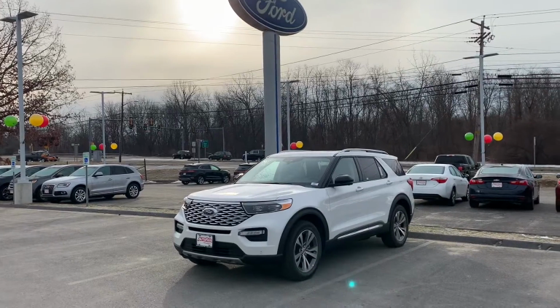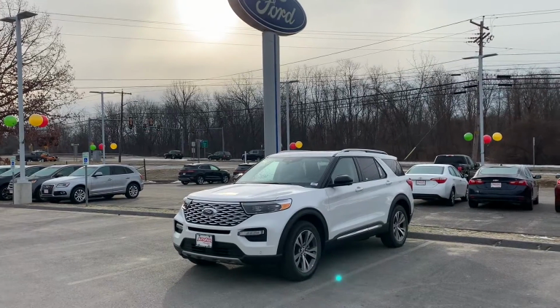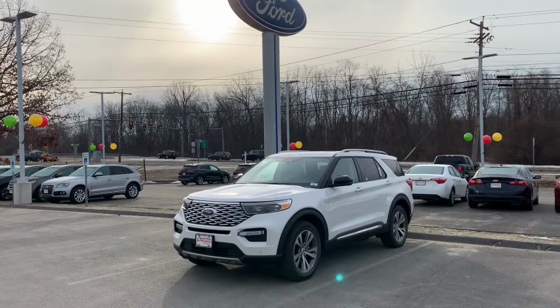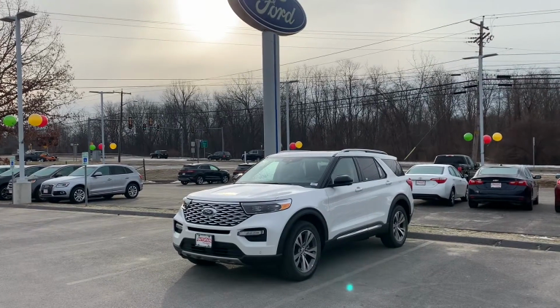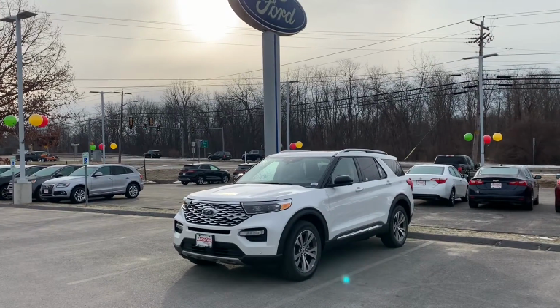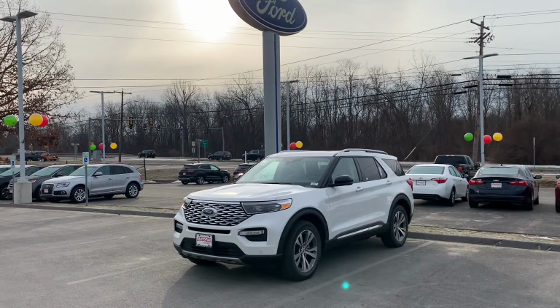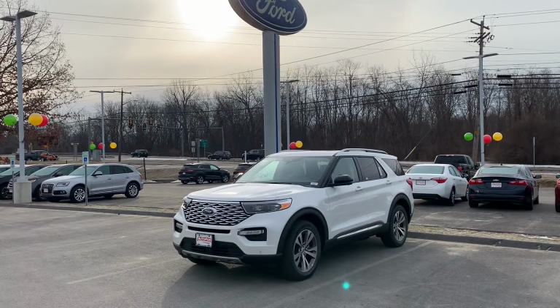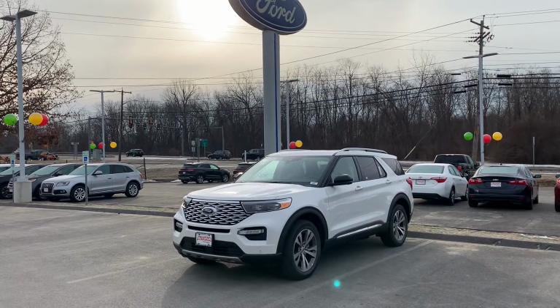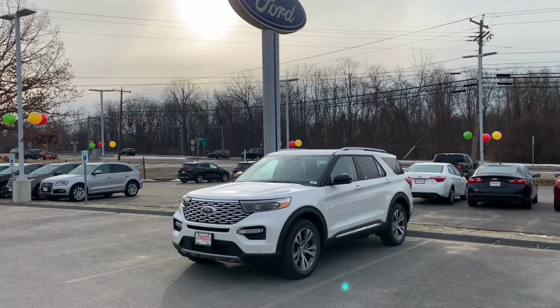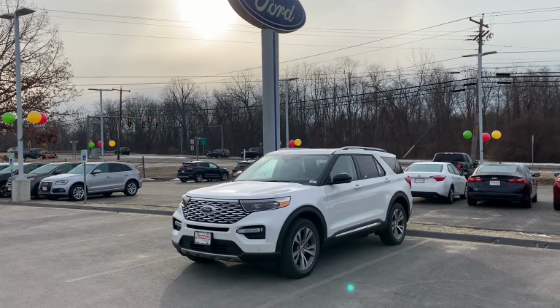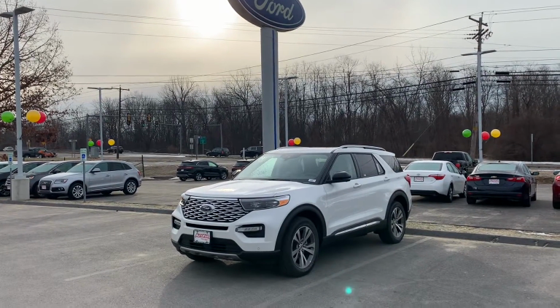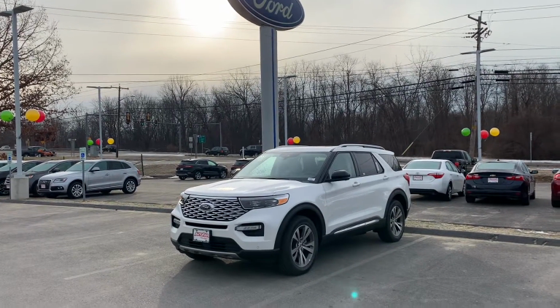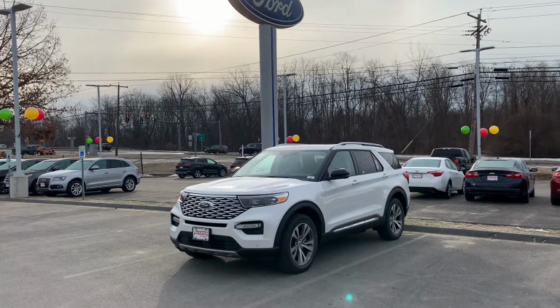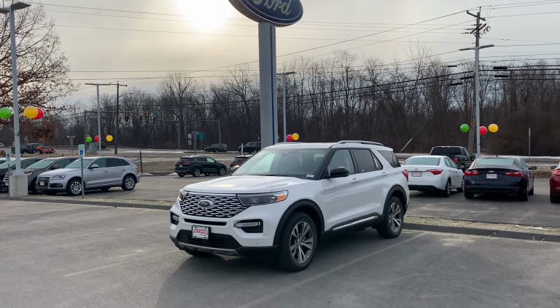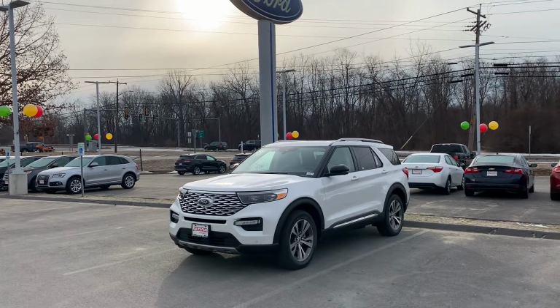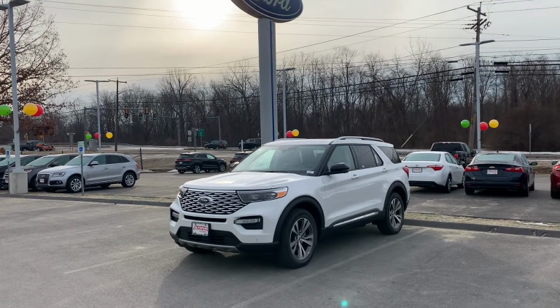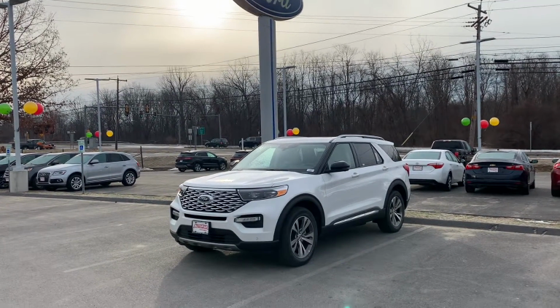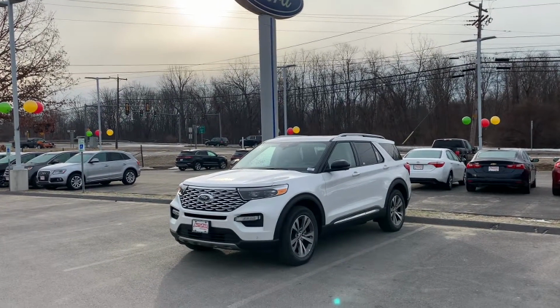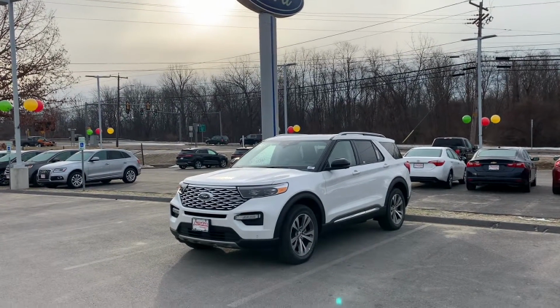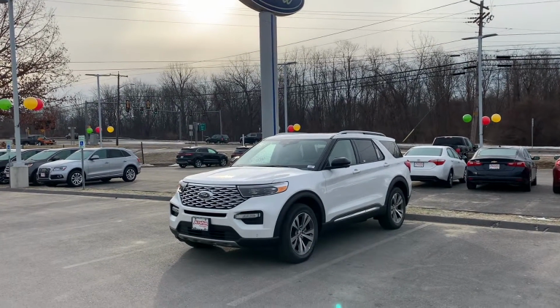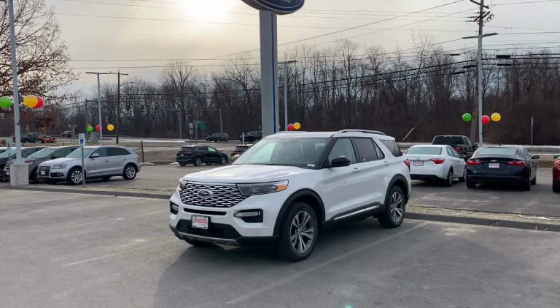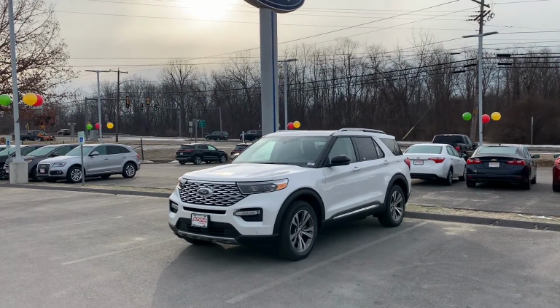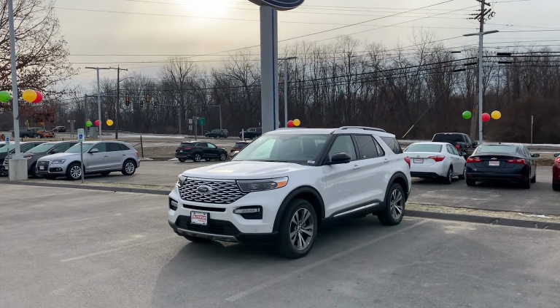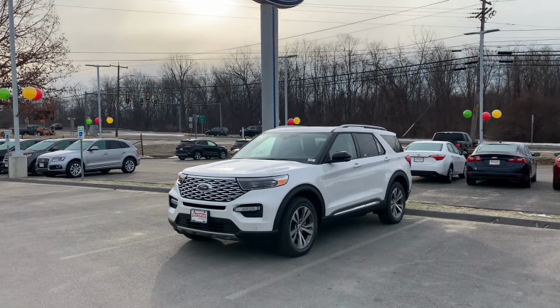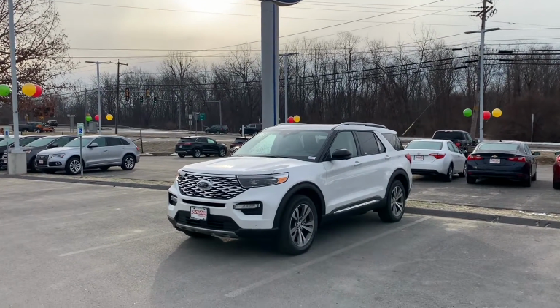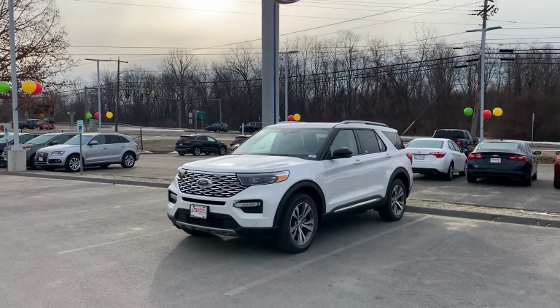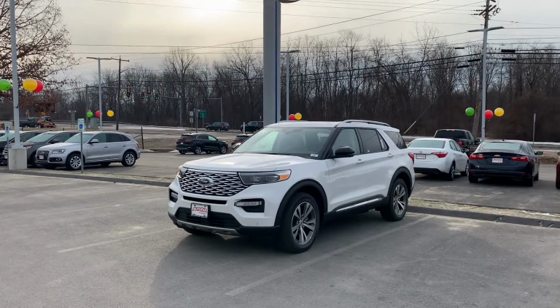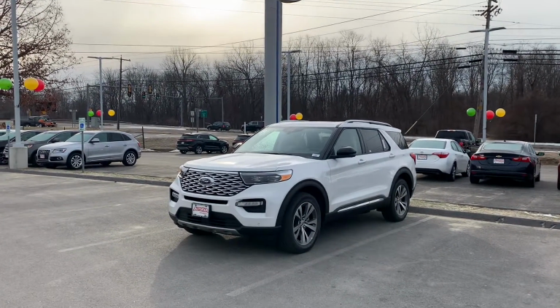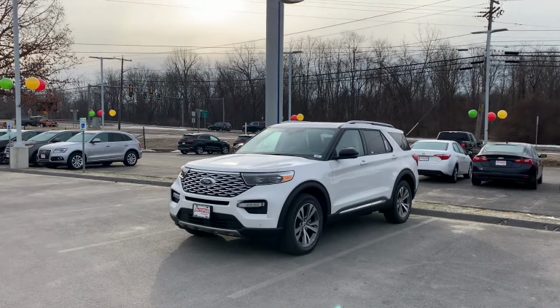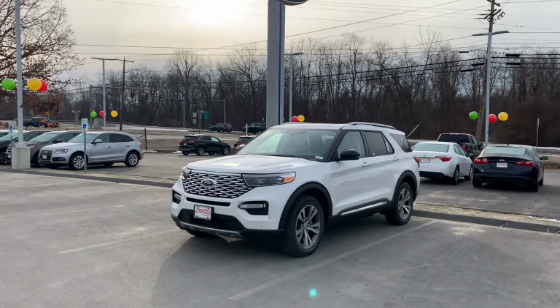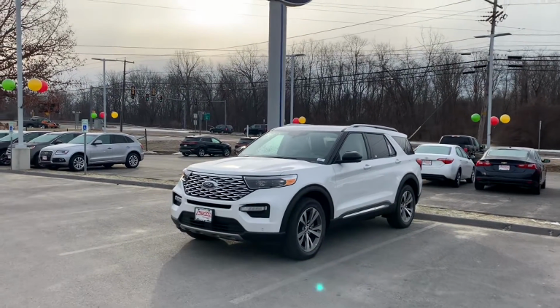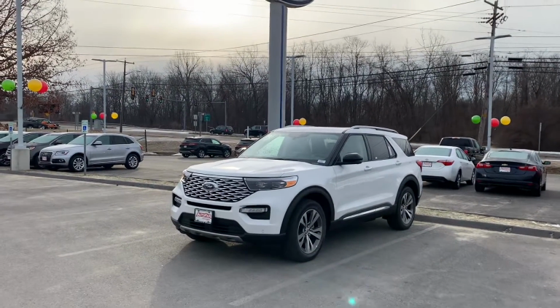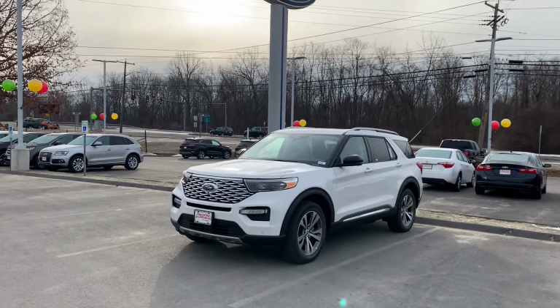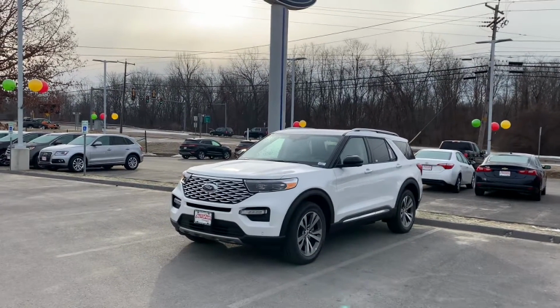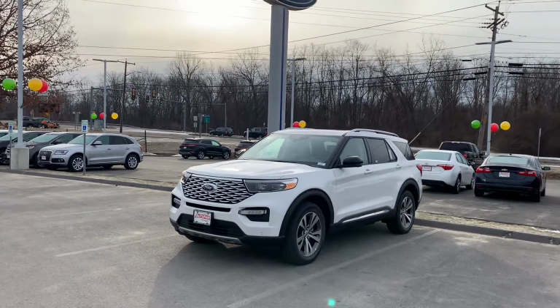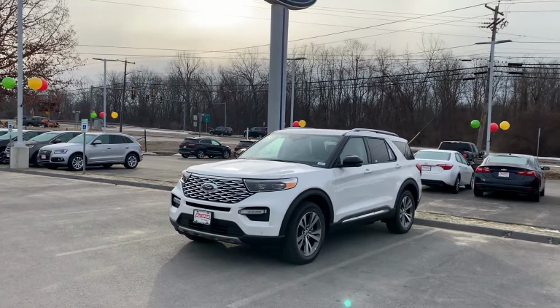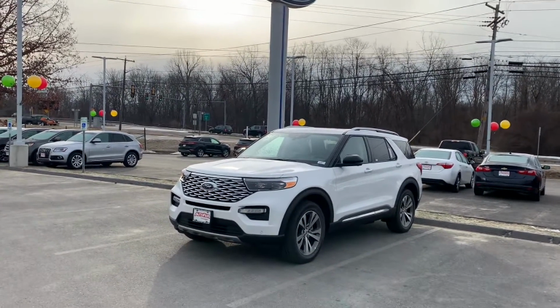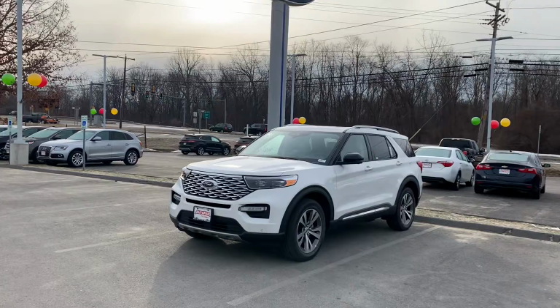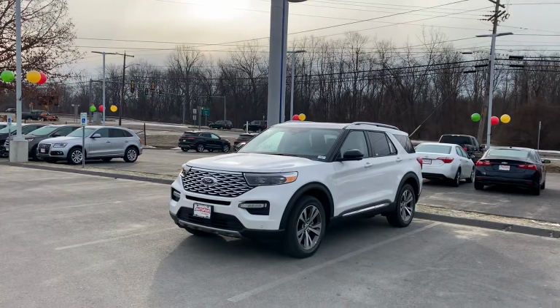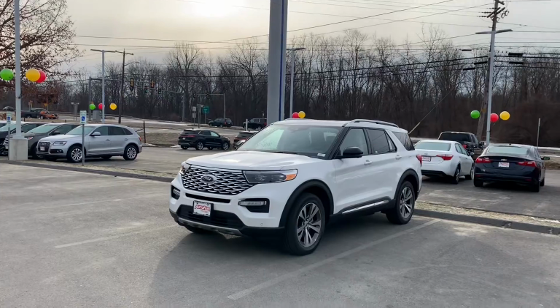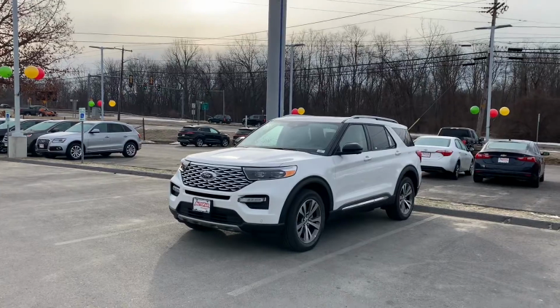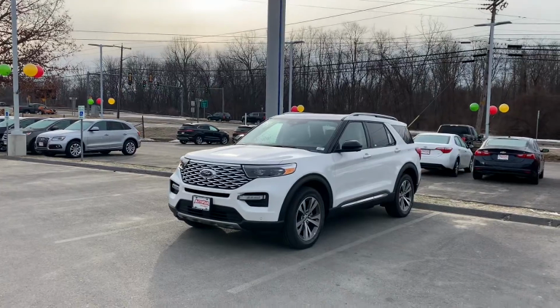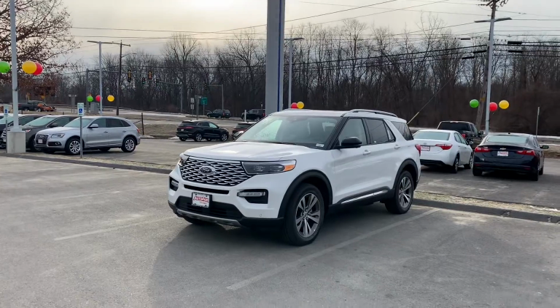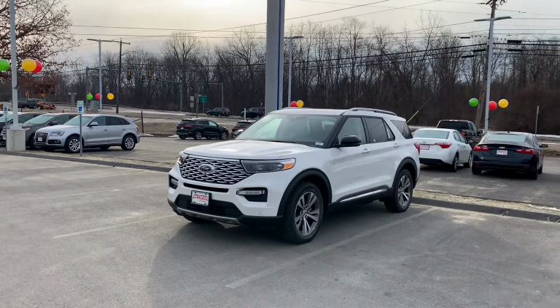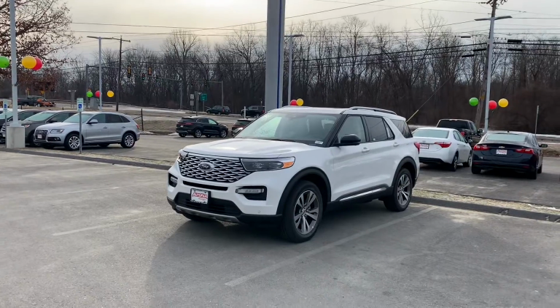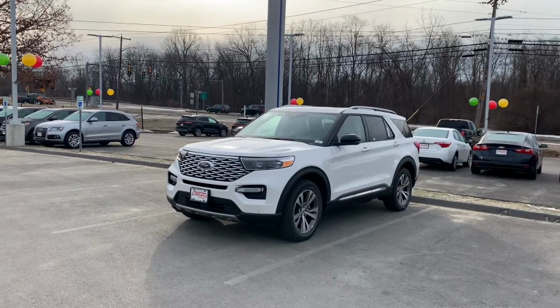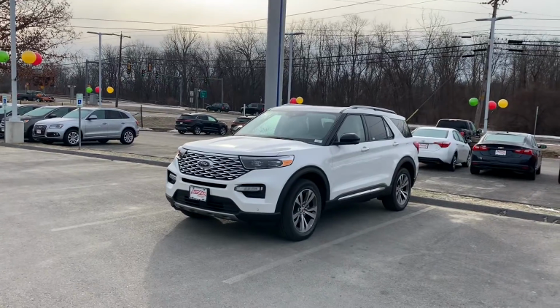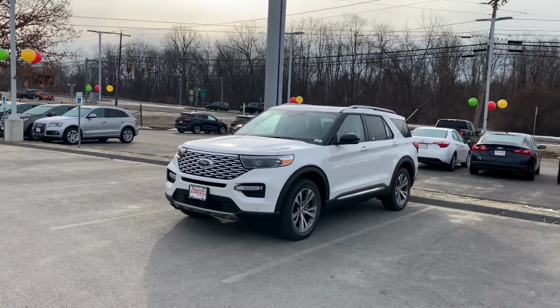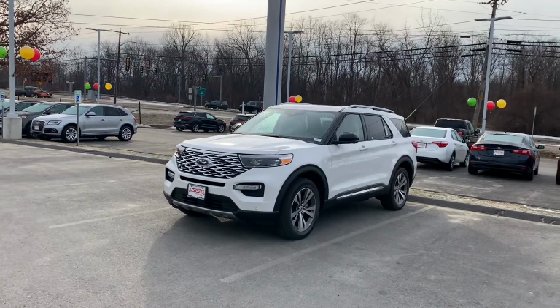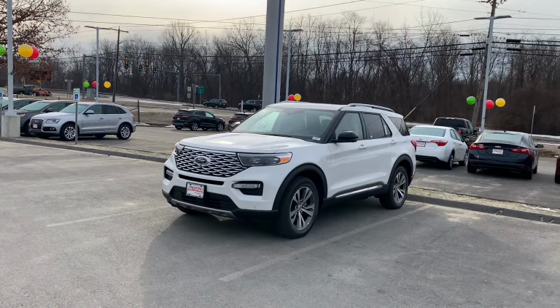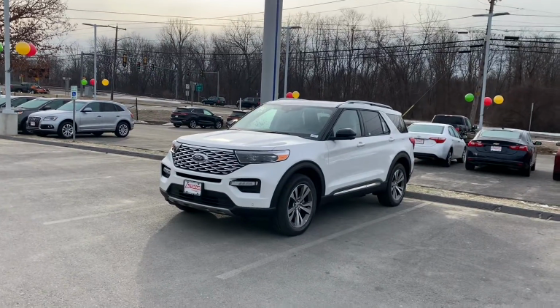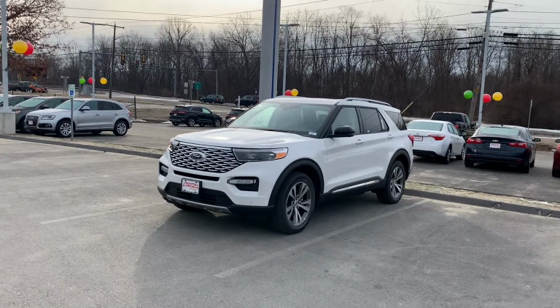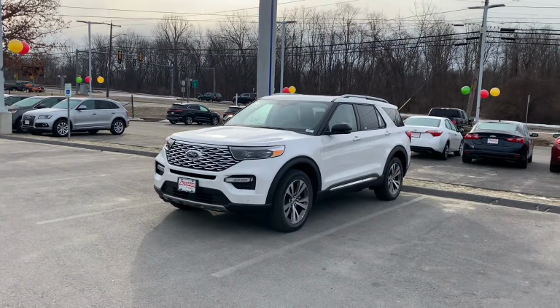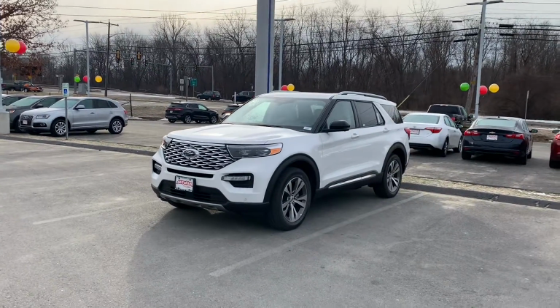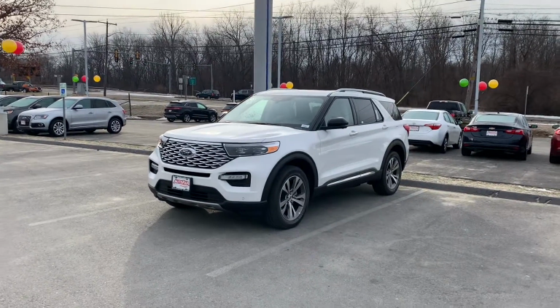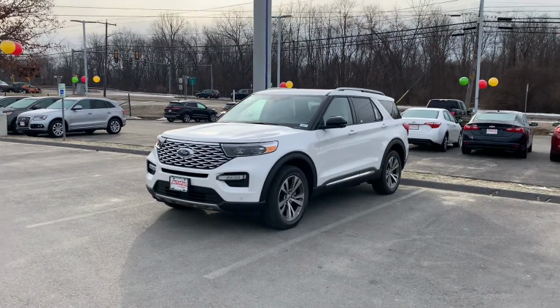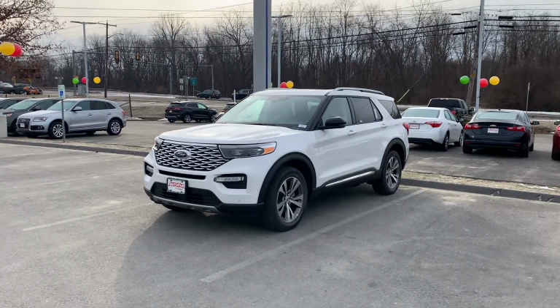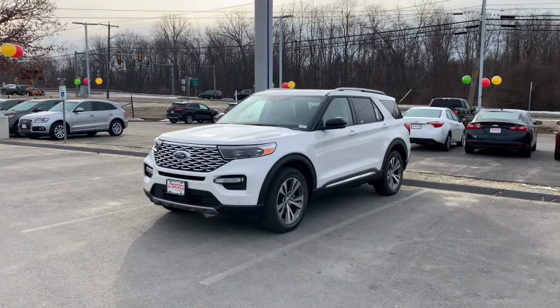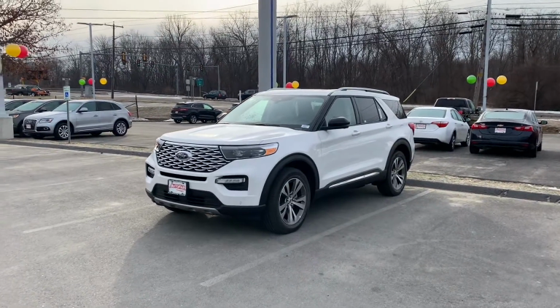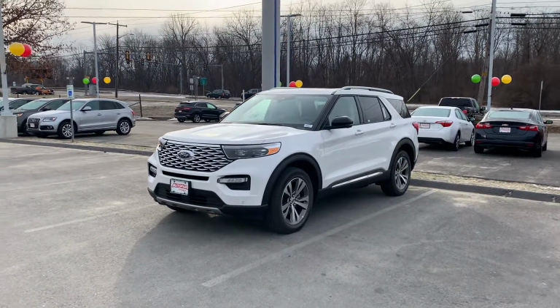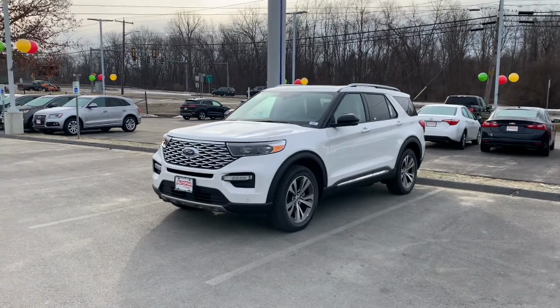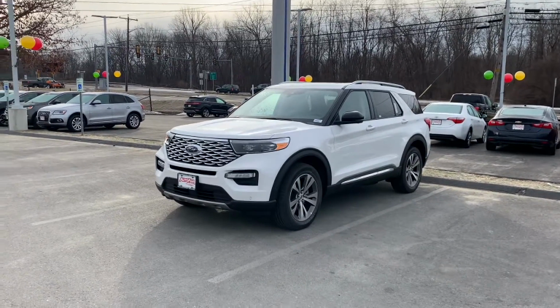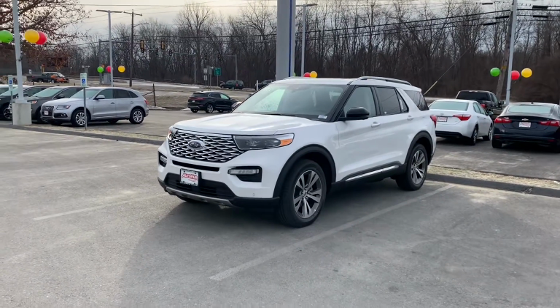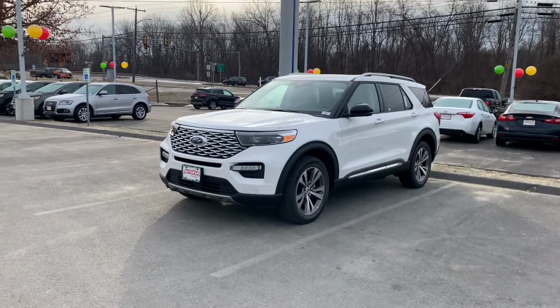Hey Mary, this is Fernando from AutoFair Ford in Haverhill. Thanks for inquiring about our 2020 Explorer Platinum that we have on our lot.